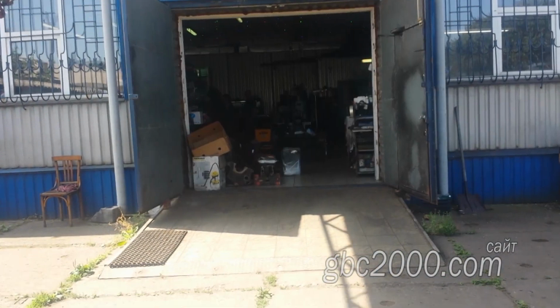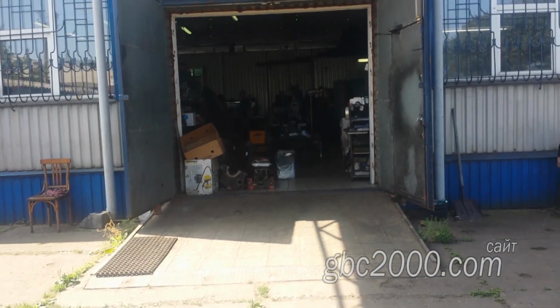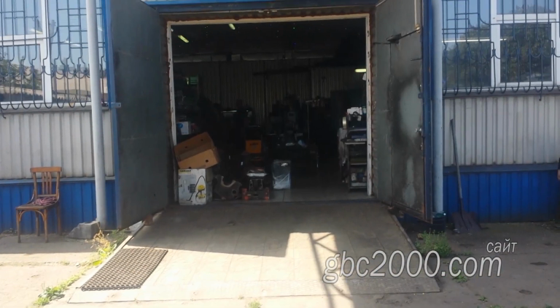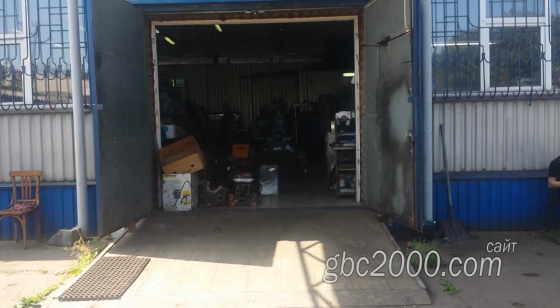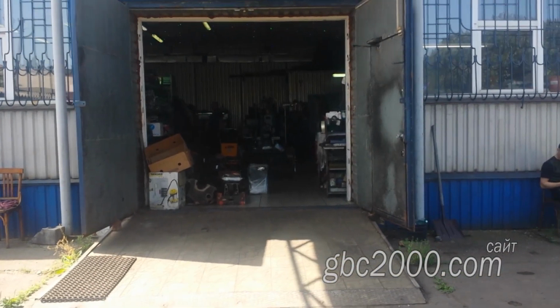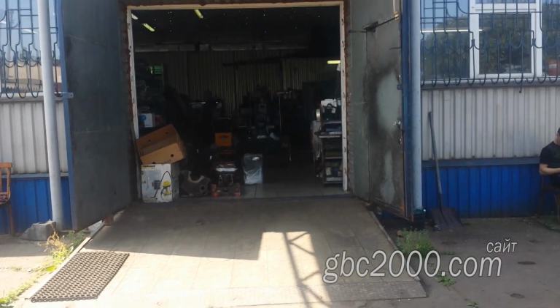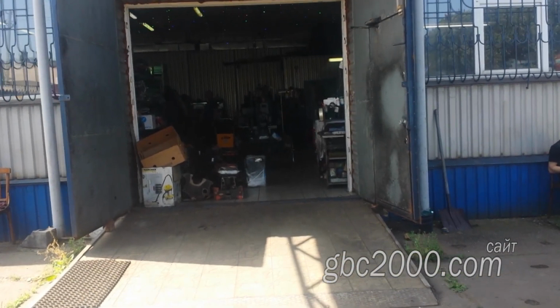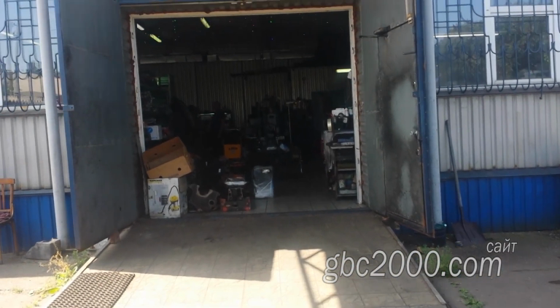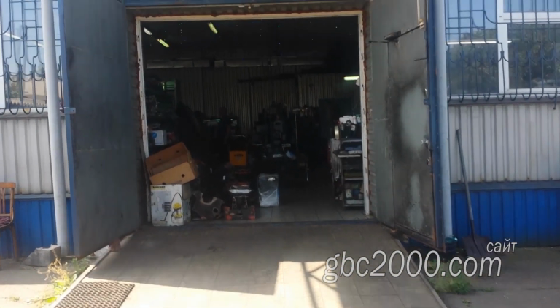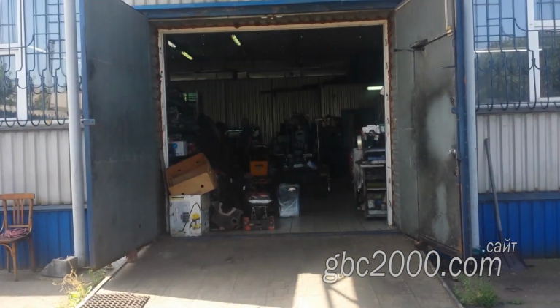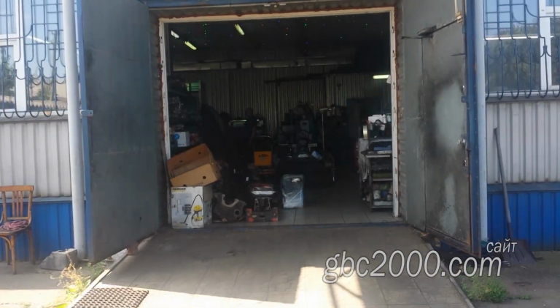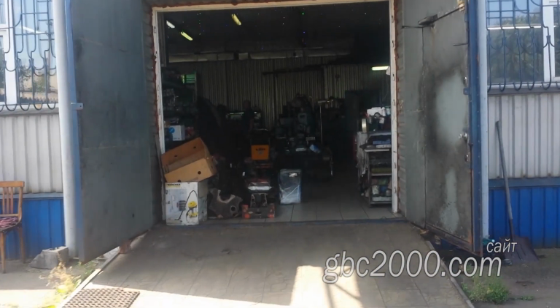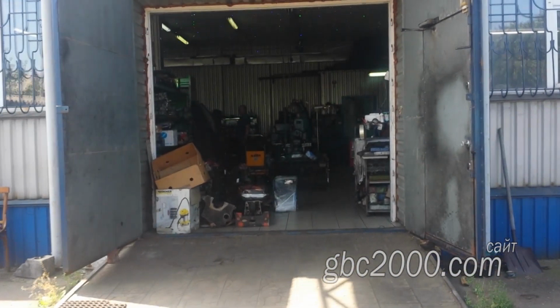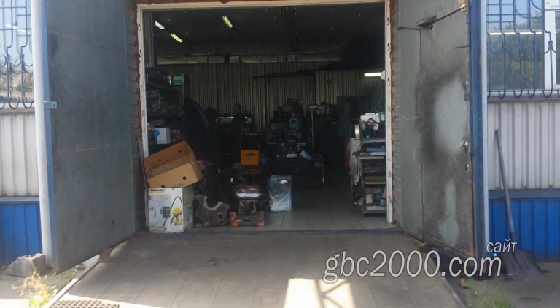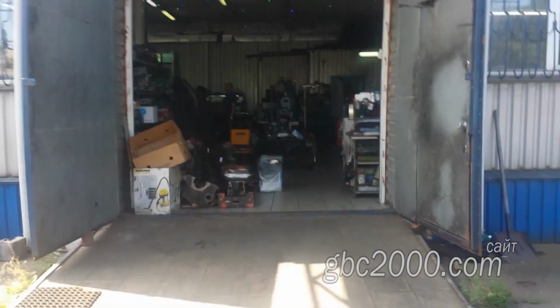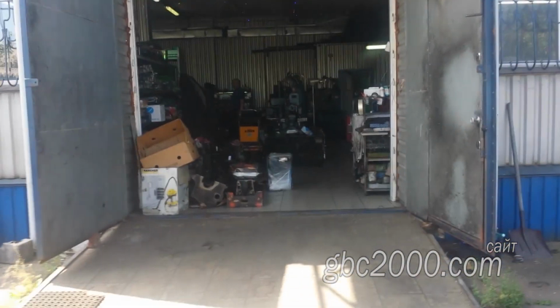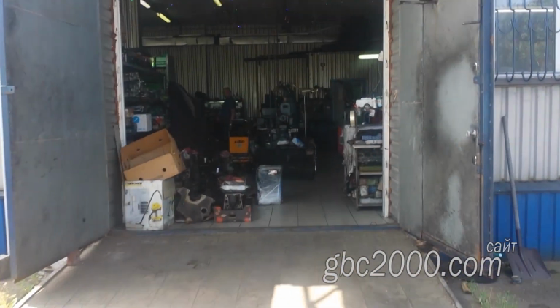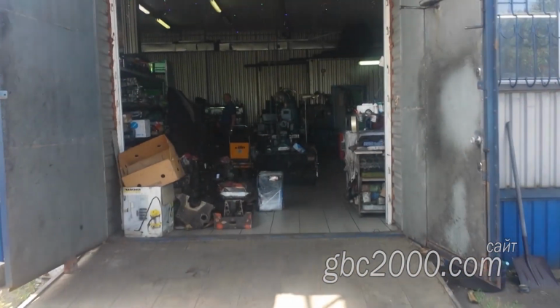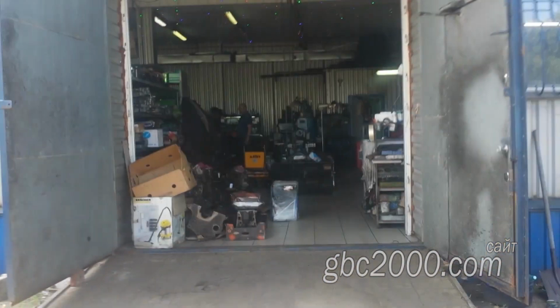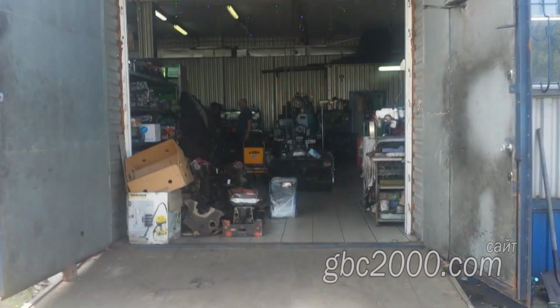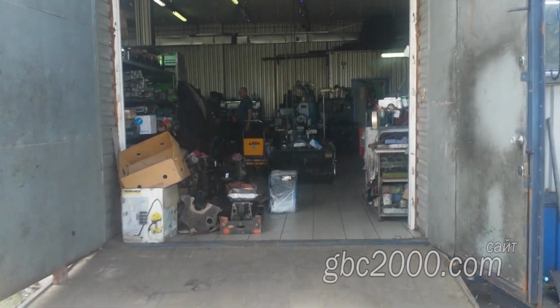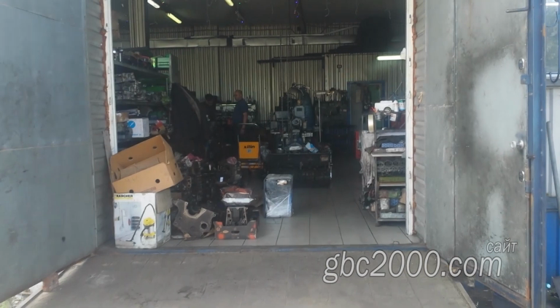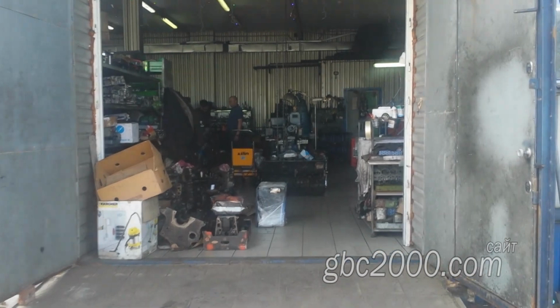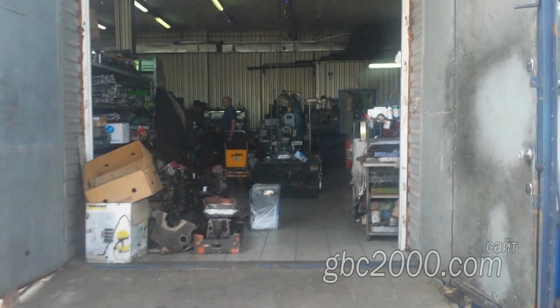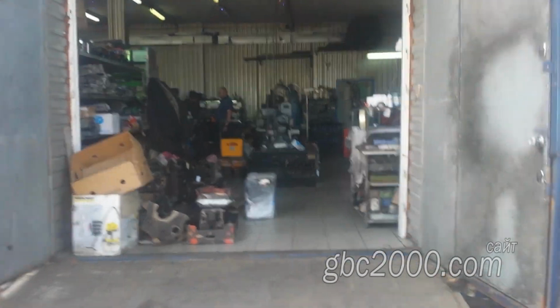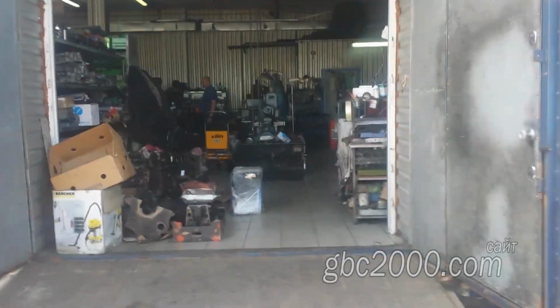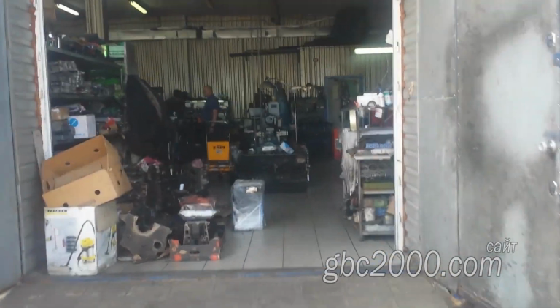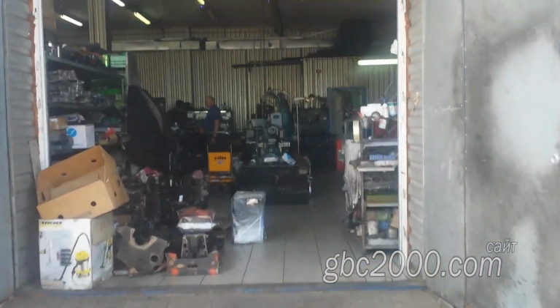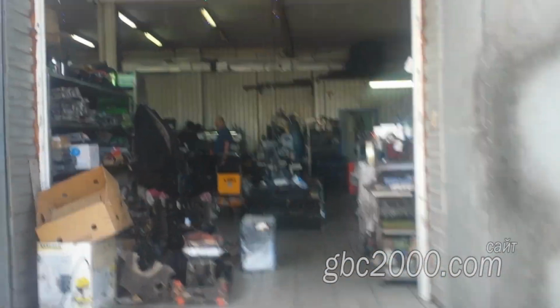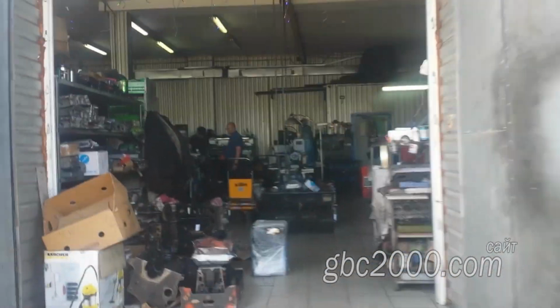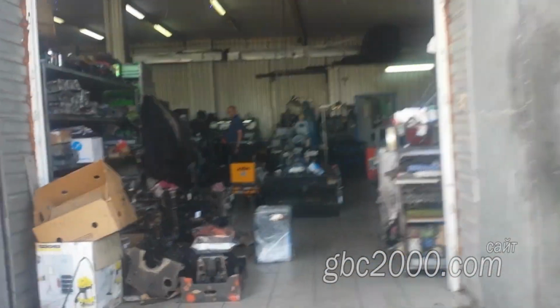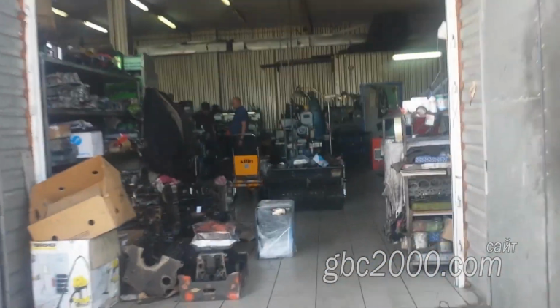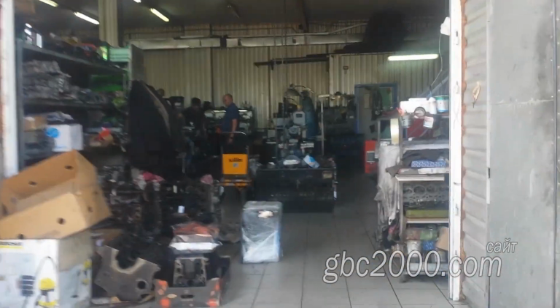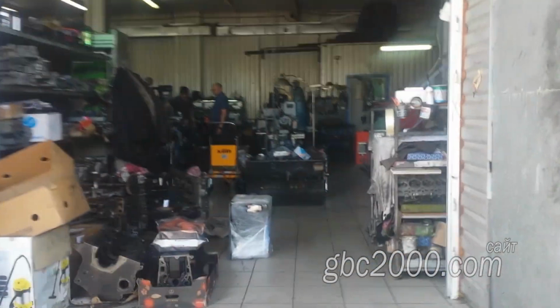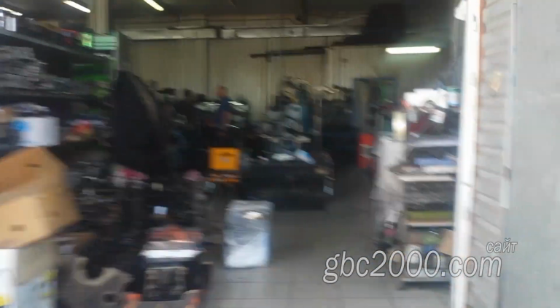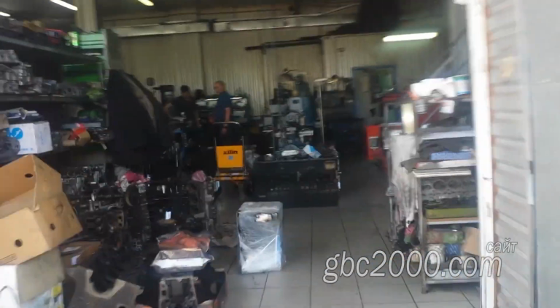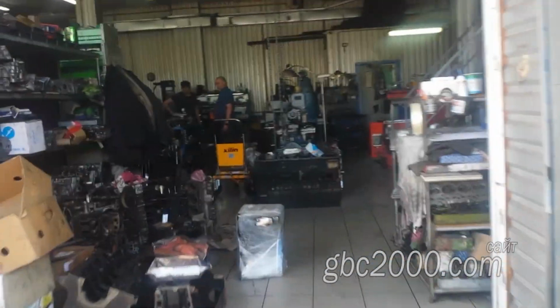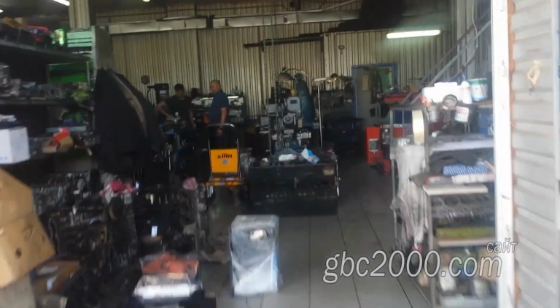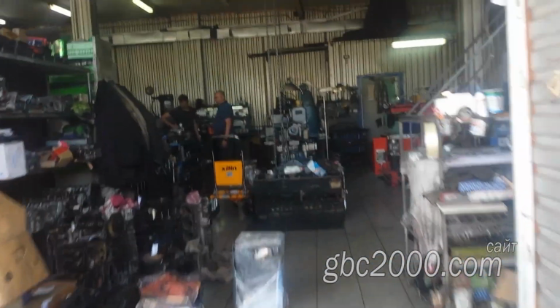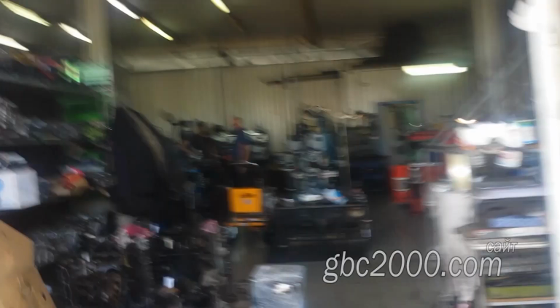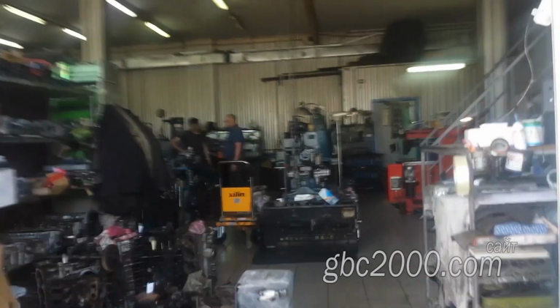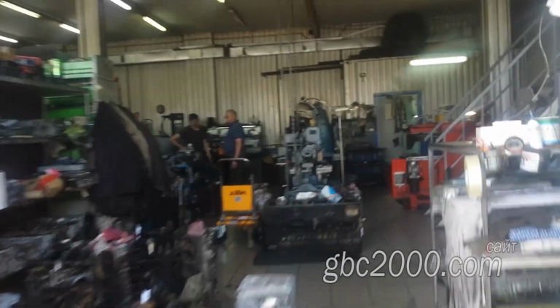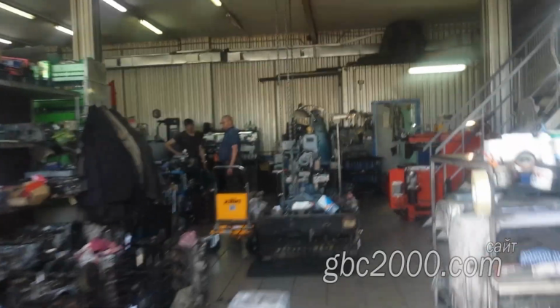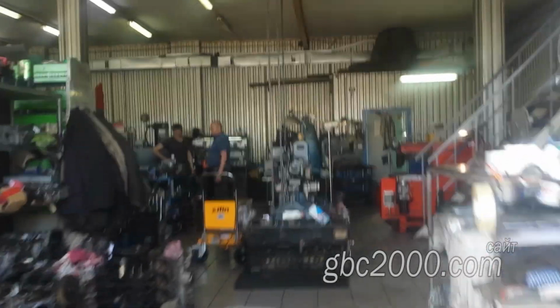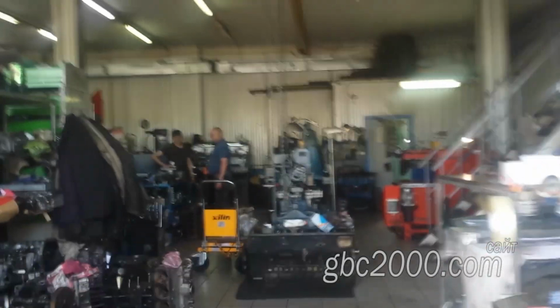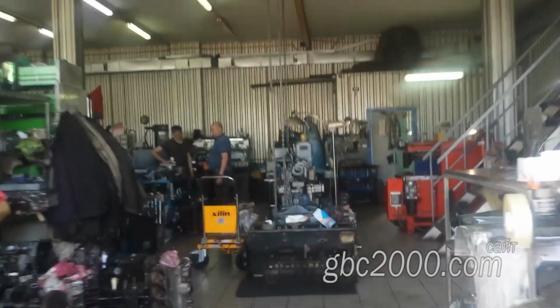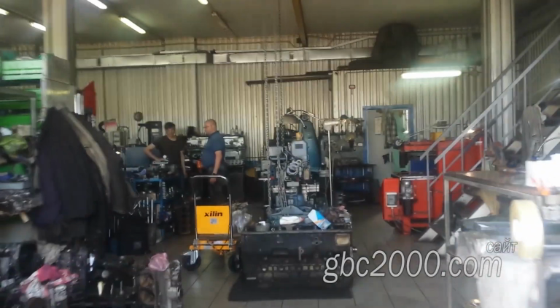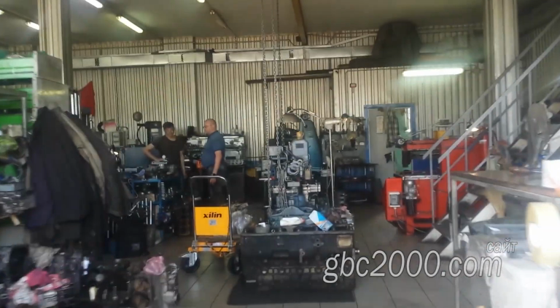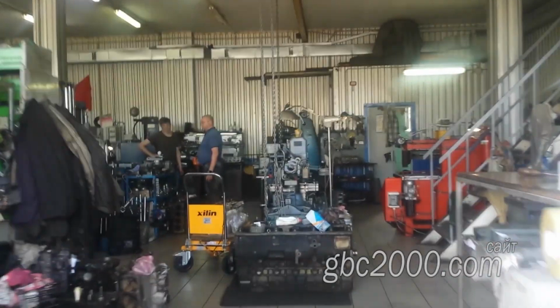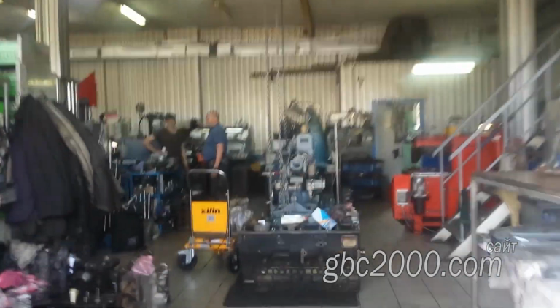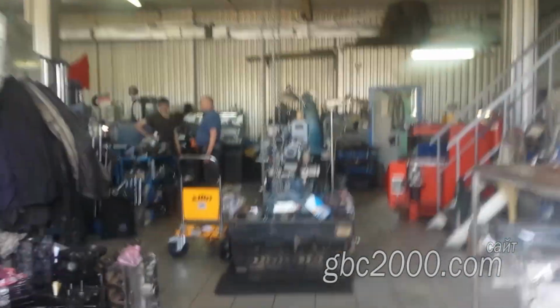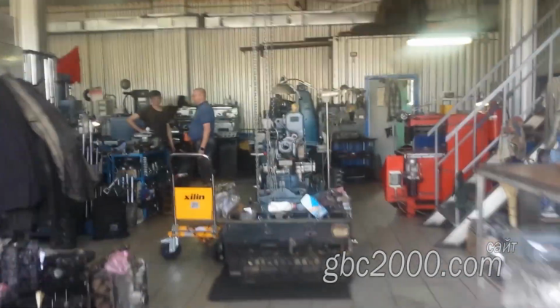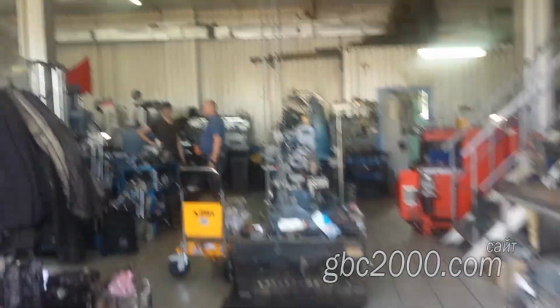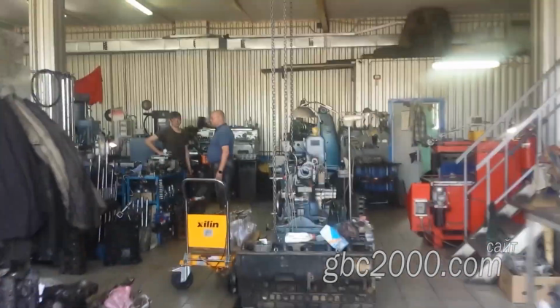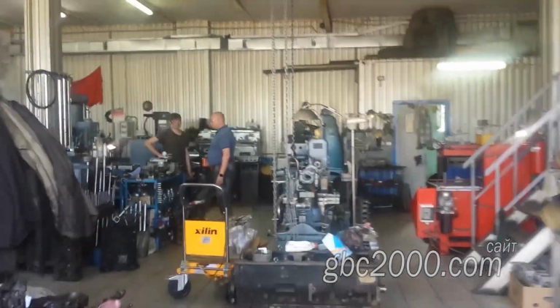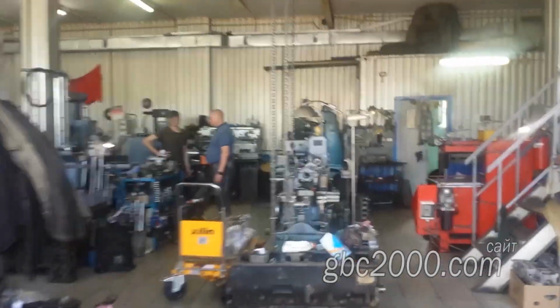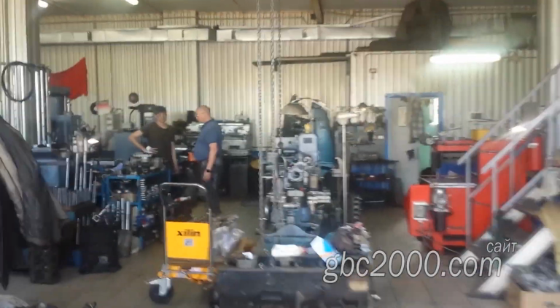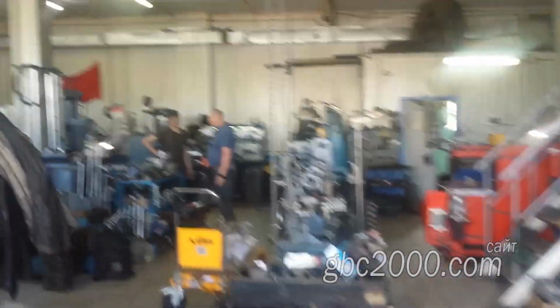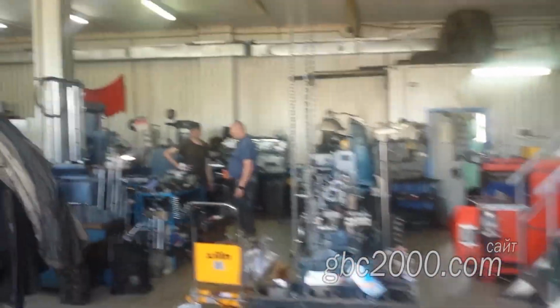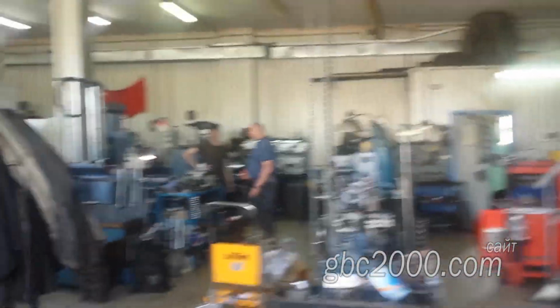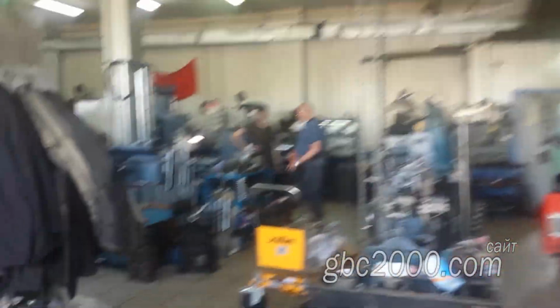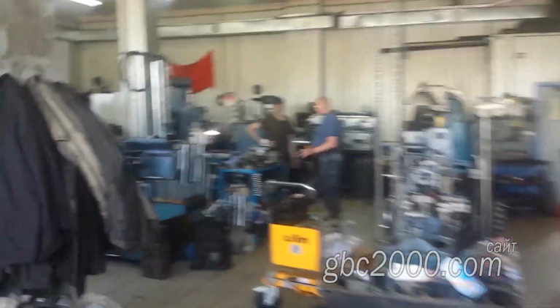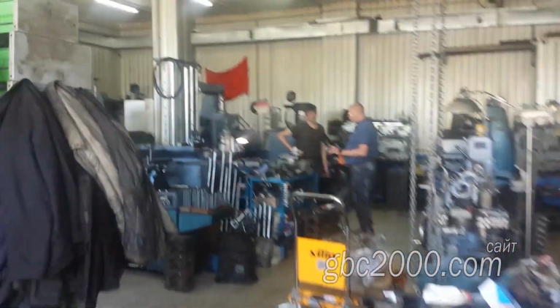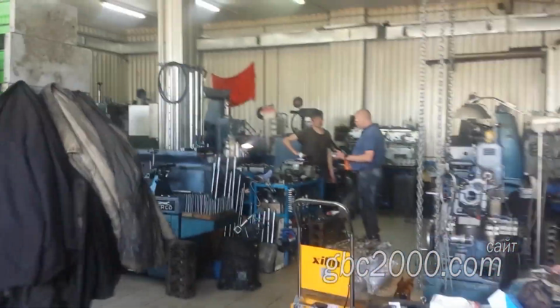Доброго всем! Наступил очередной новый день и будет, конечно же, новая работа. Иду на рабочее место.